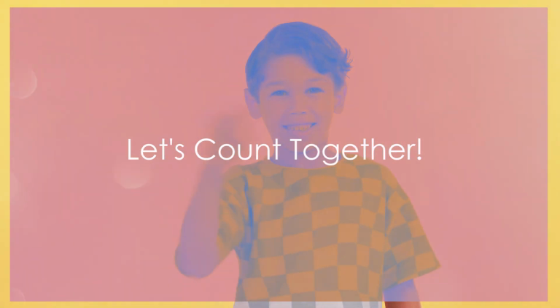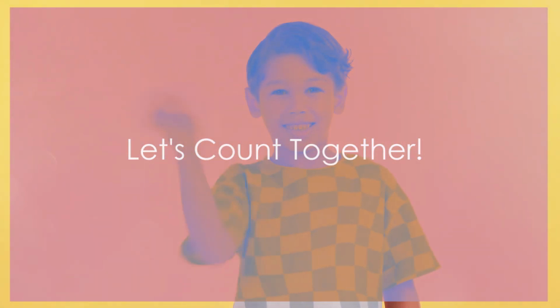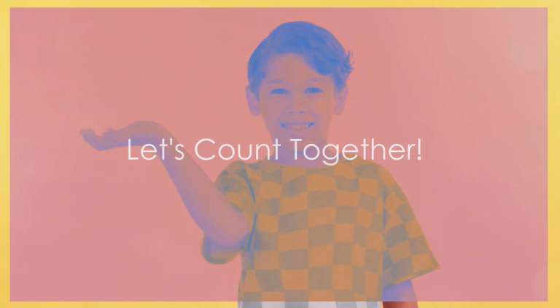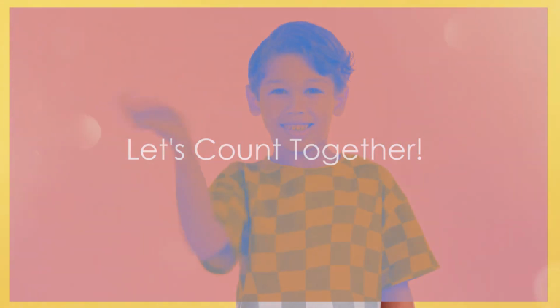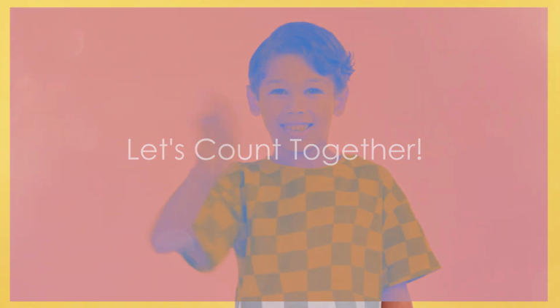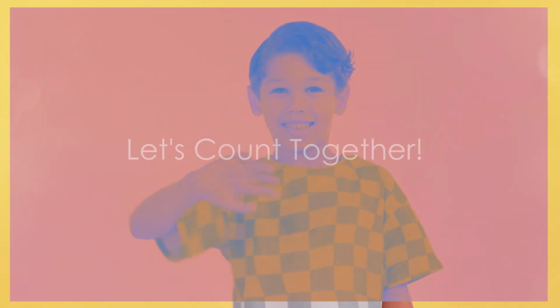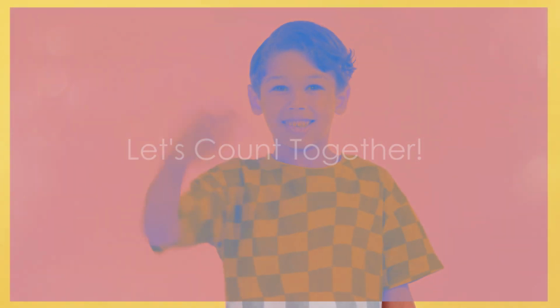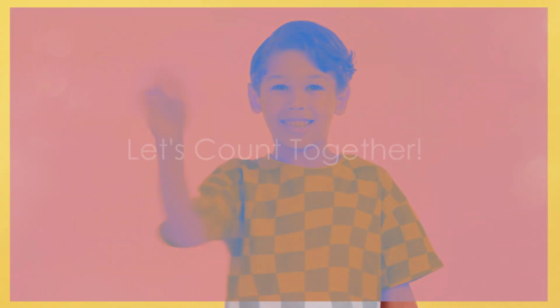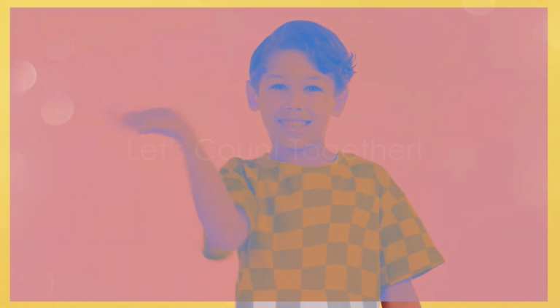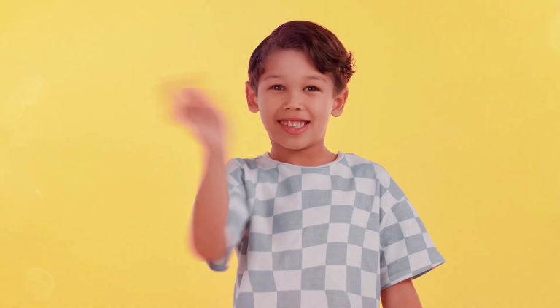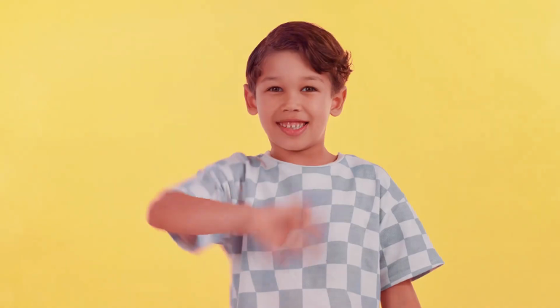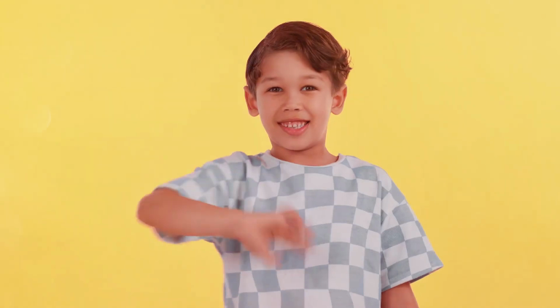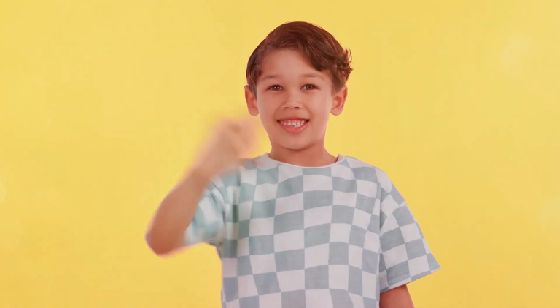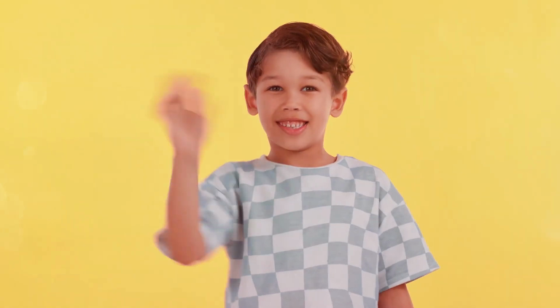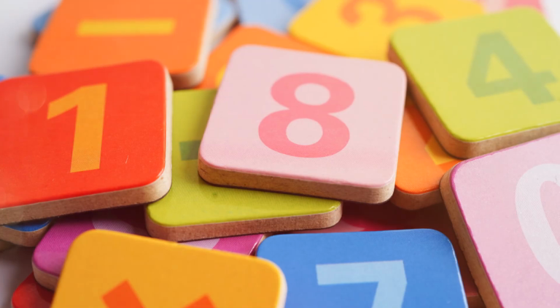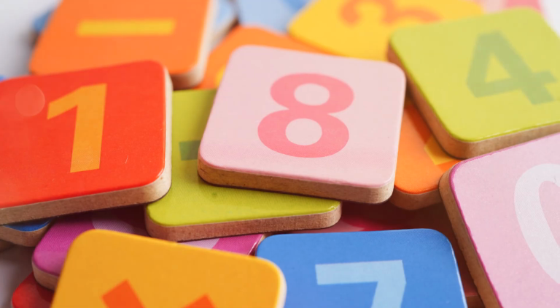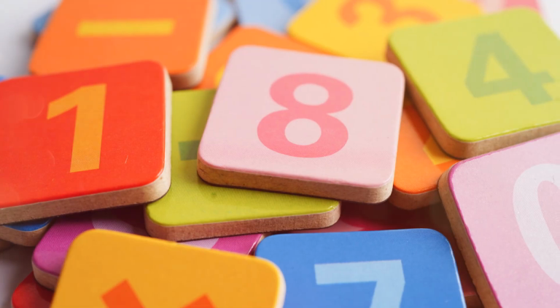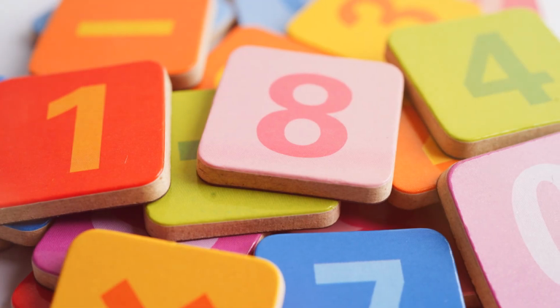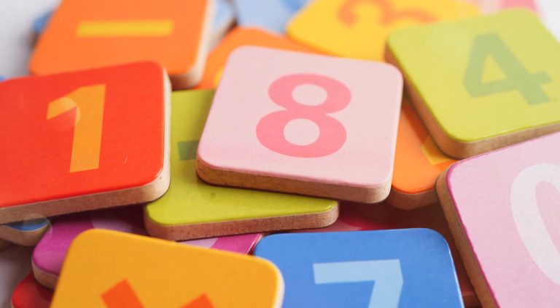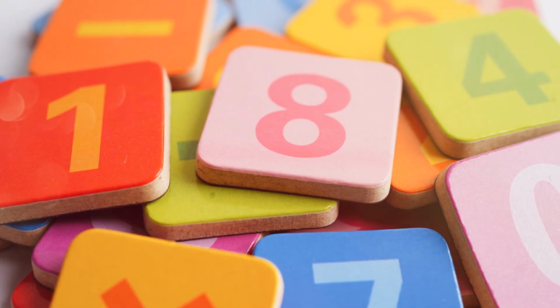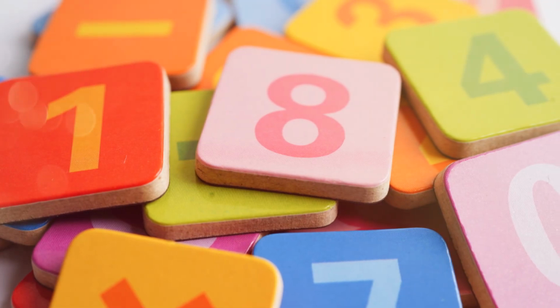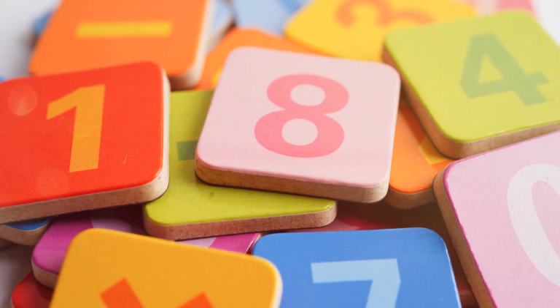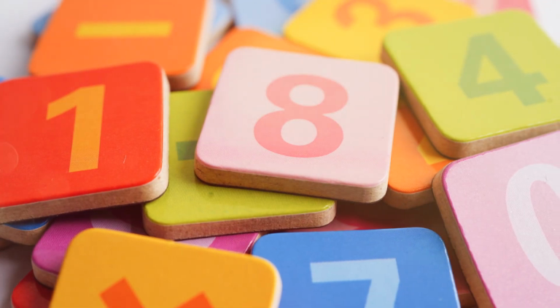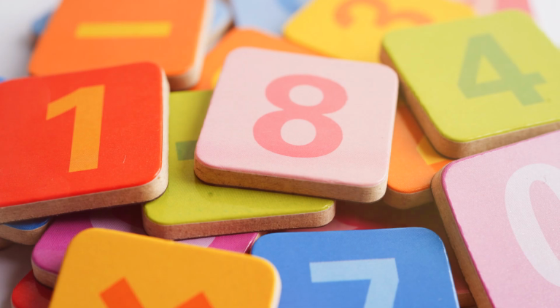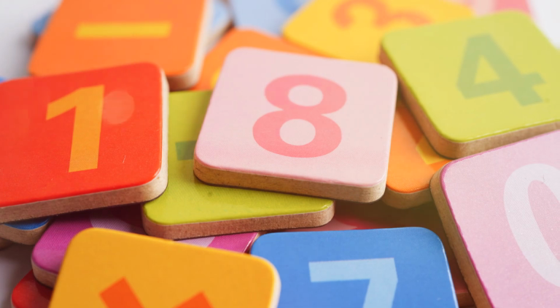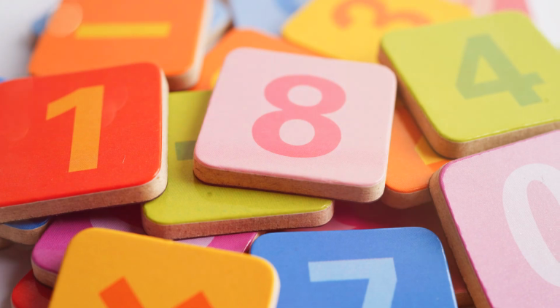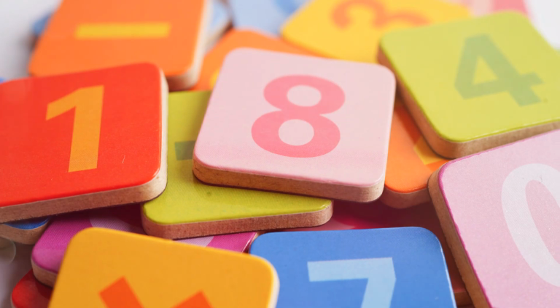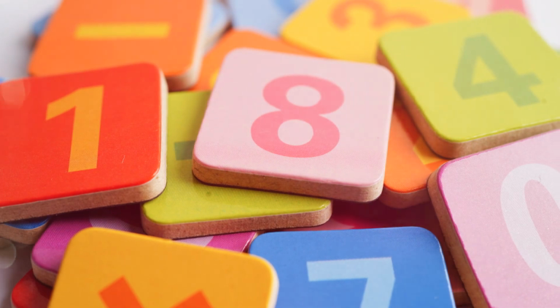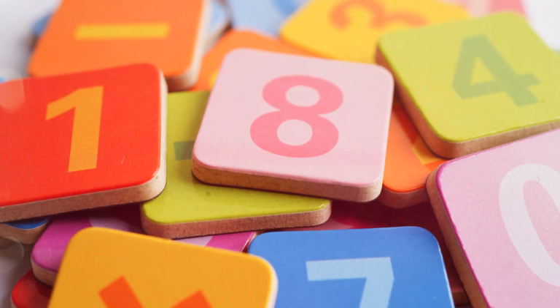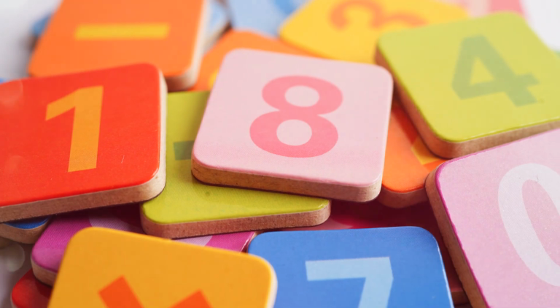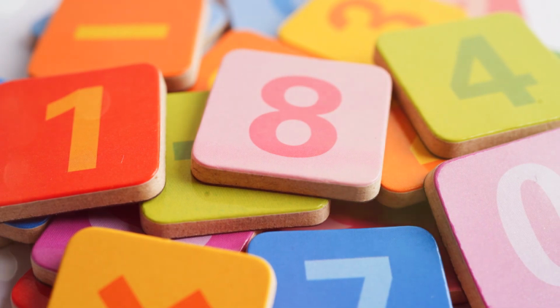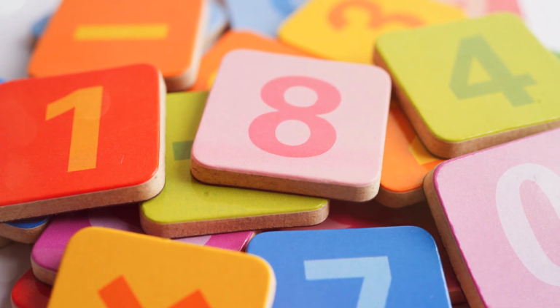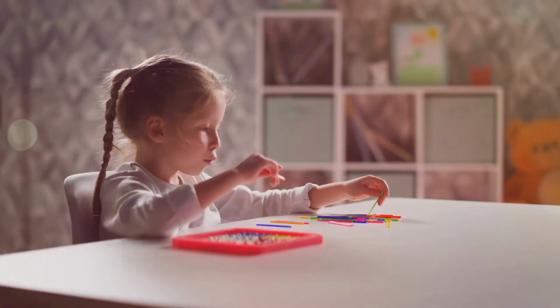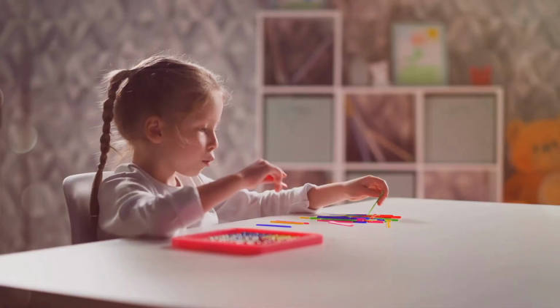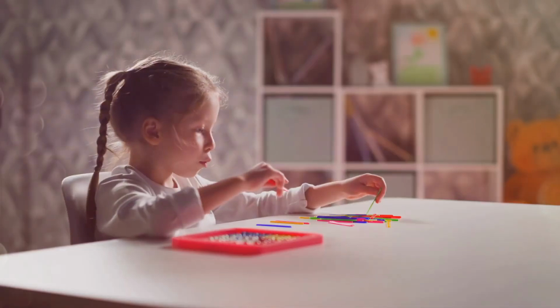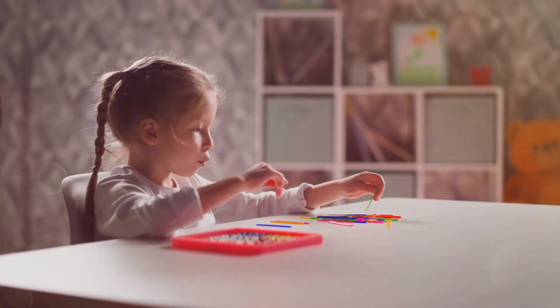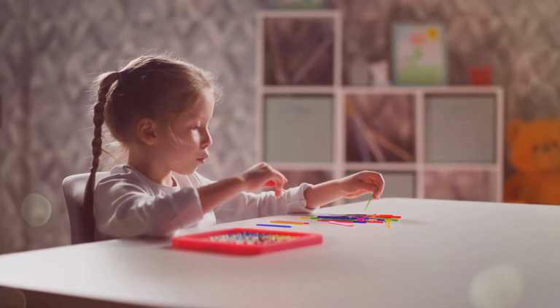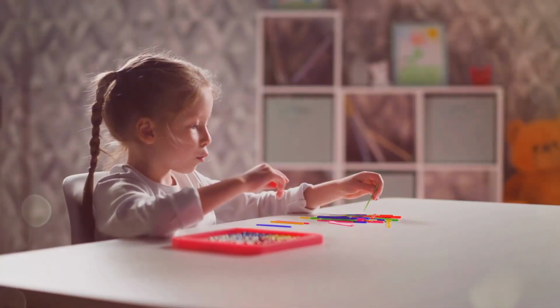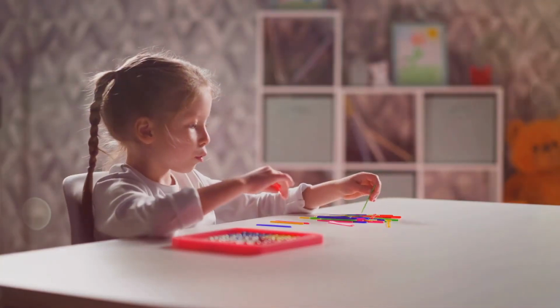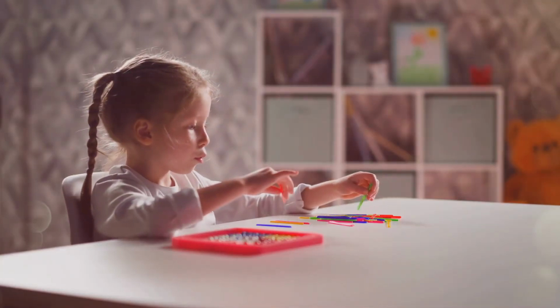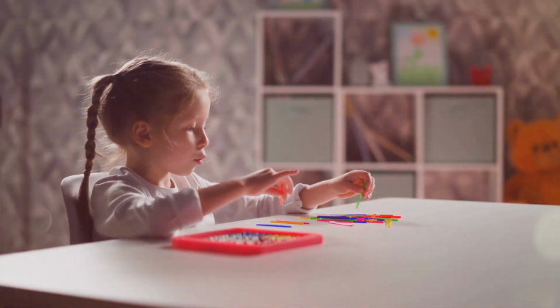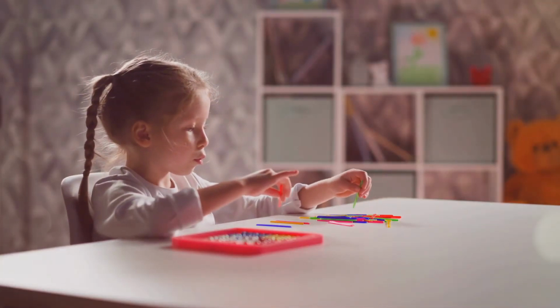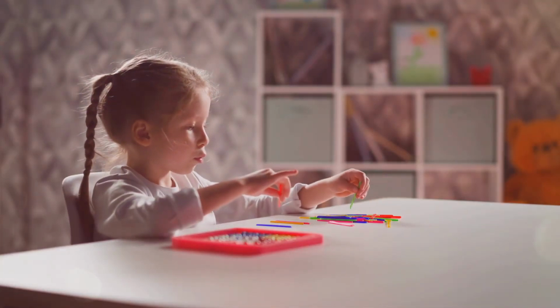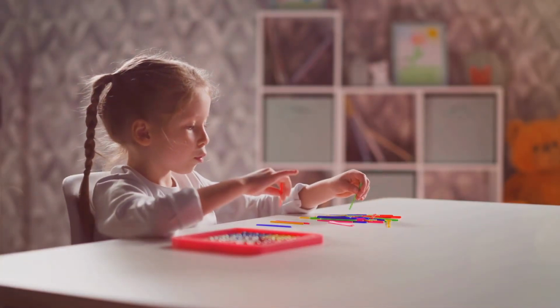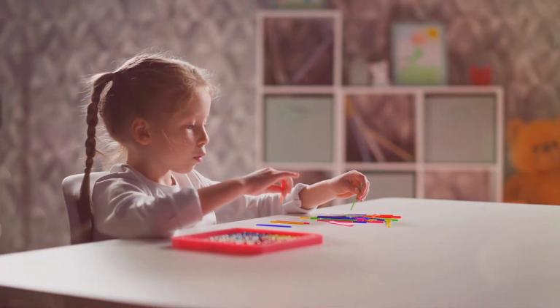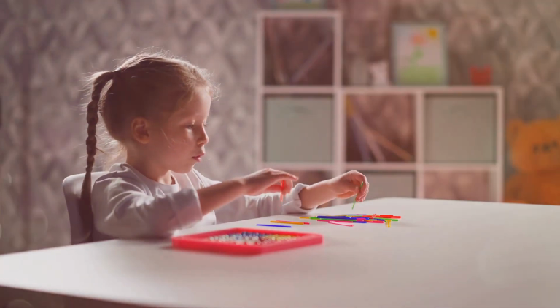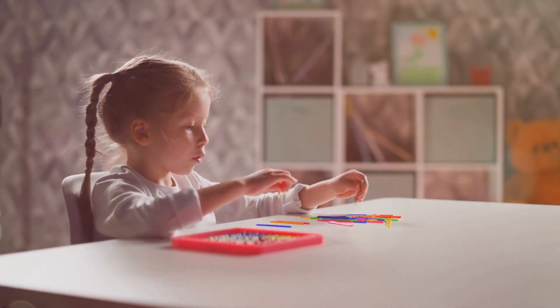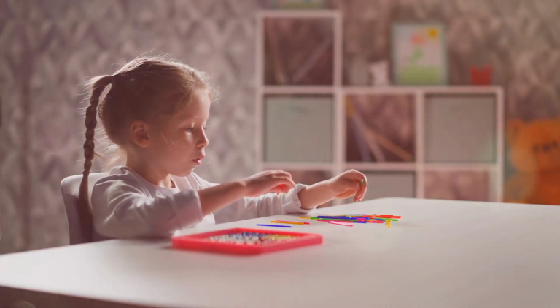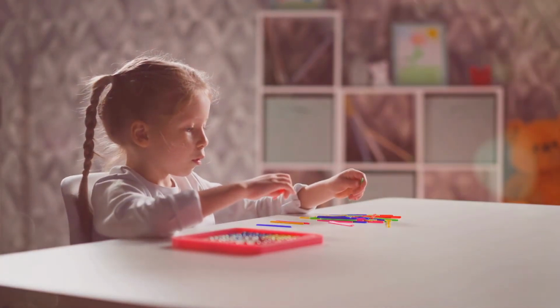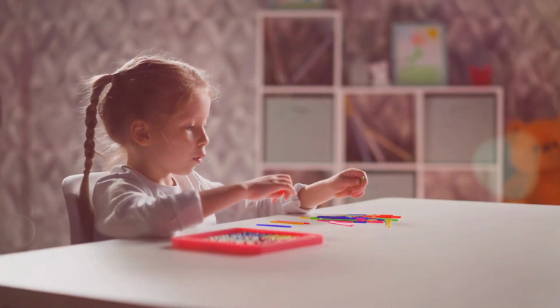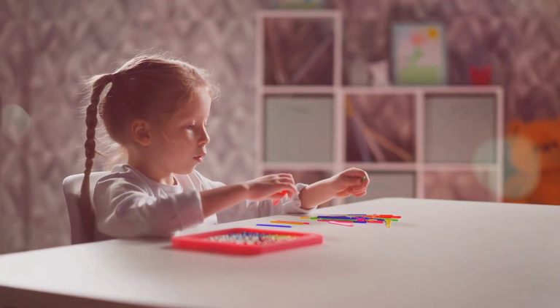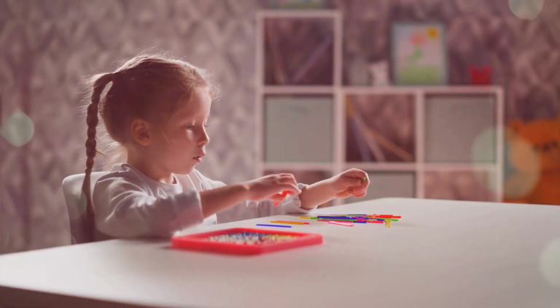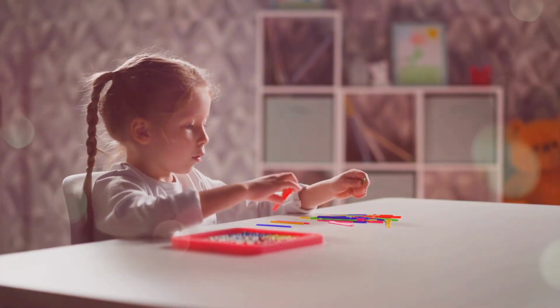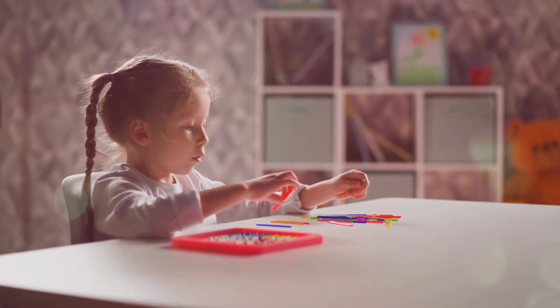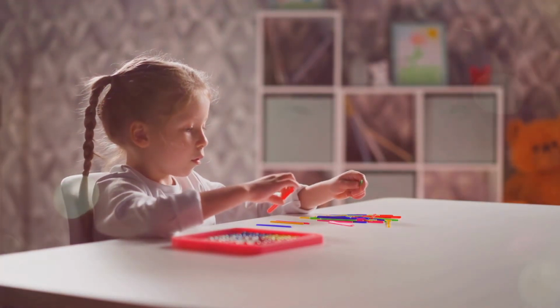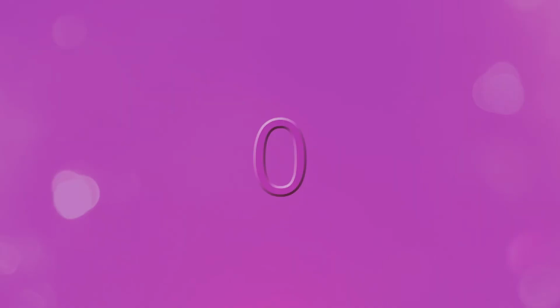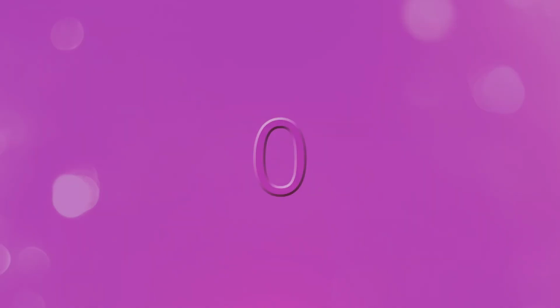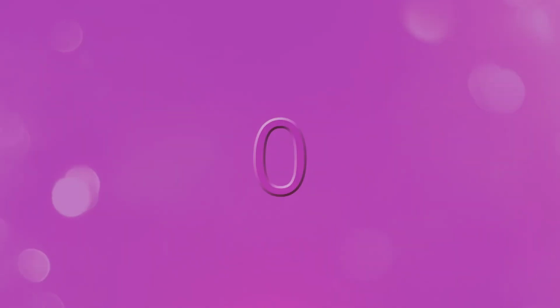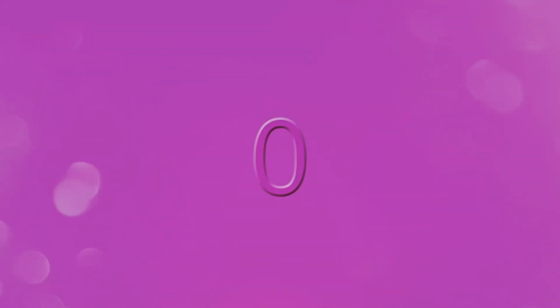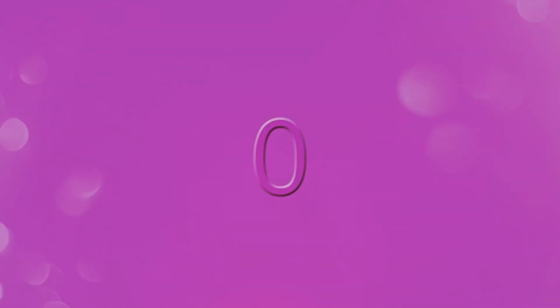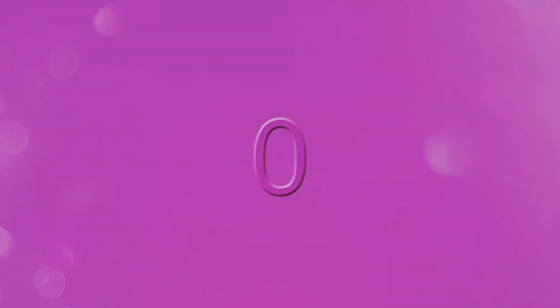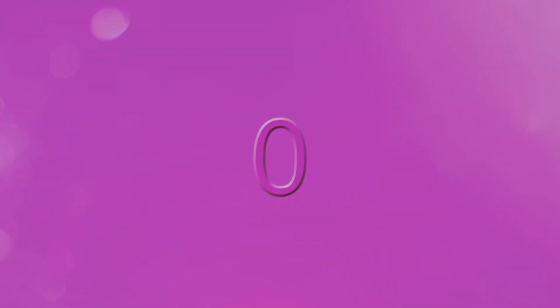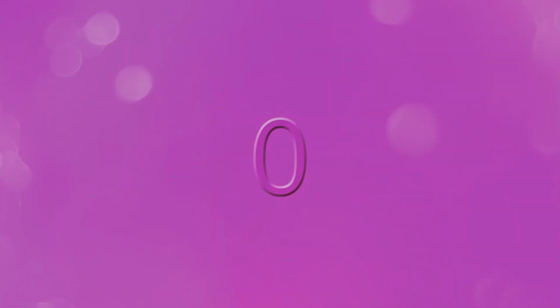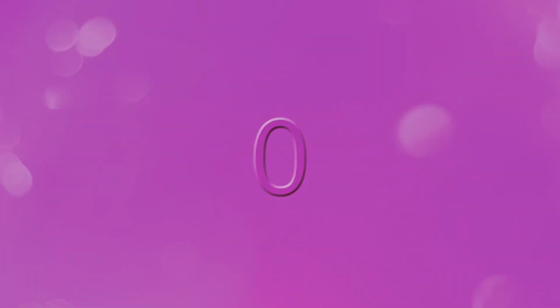Hi everybody, it's Blippi. Today we're going on an adventure with numbers. We use numbers every day and they're so much fun to learn. Are you ready to count with me?